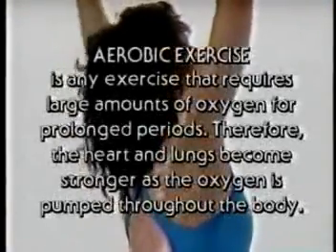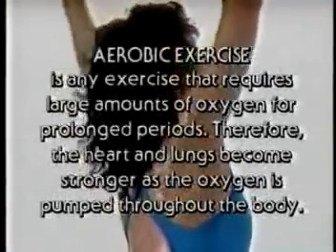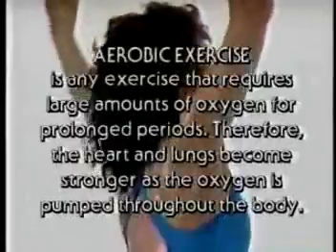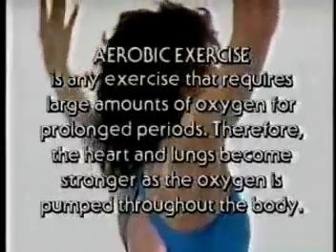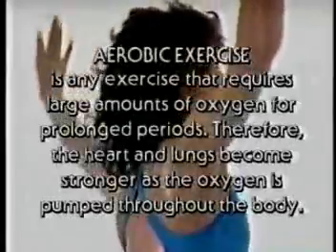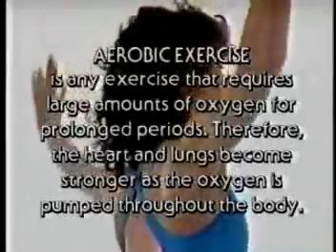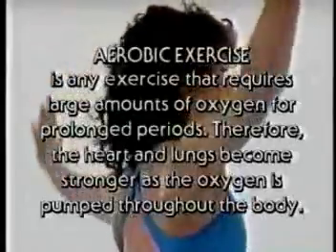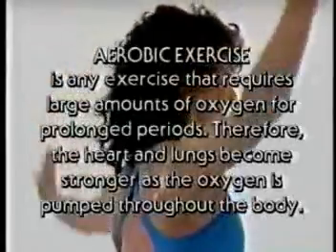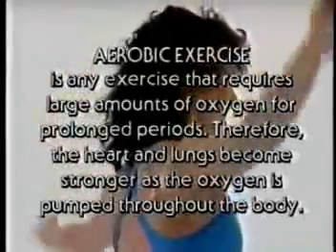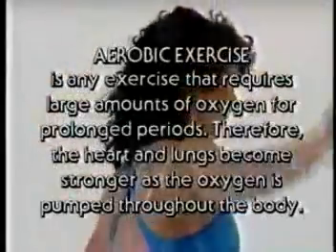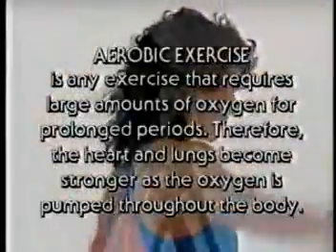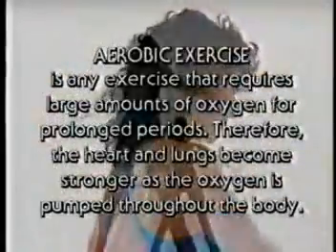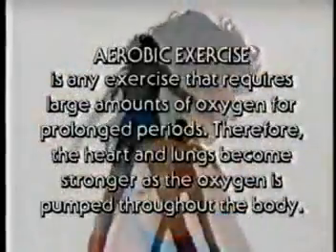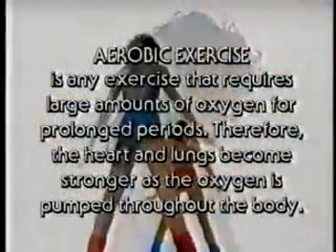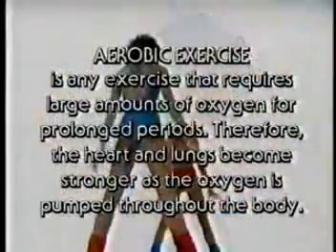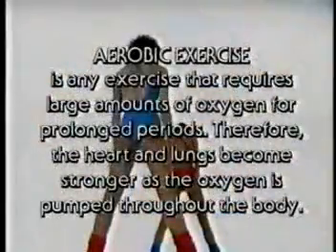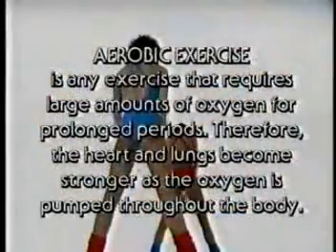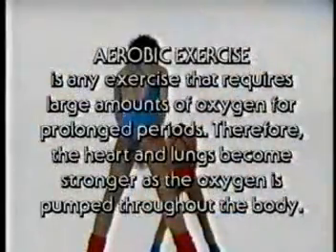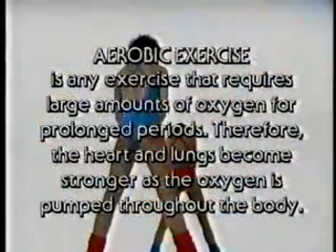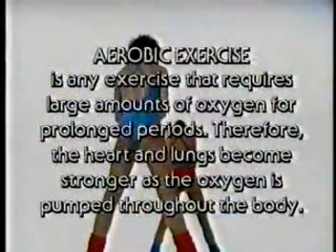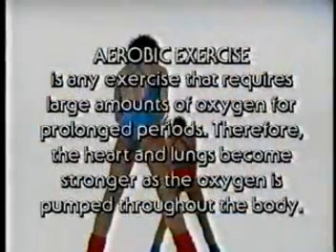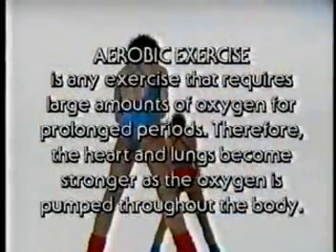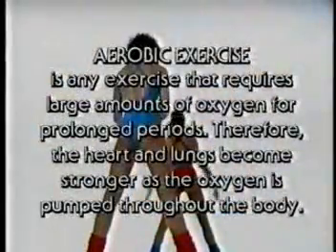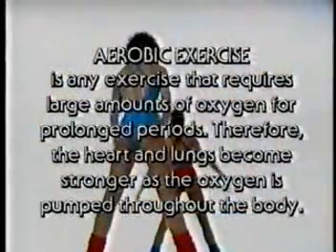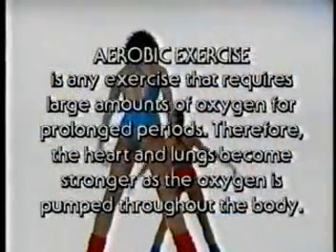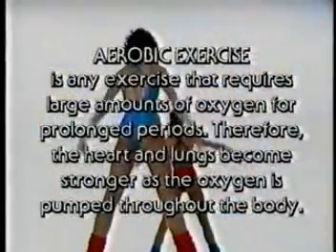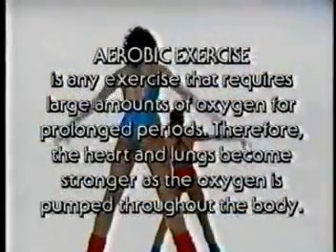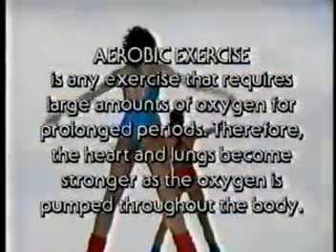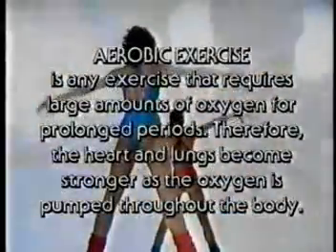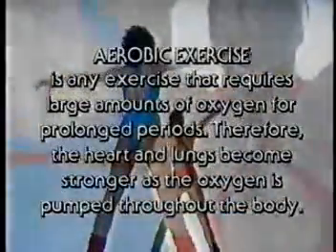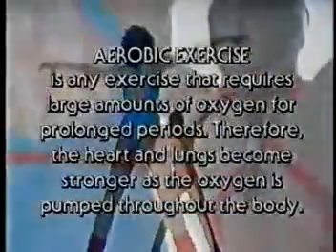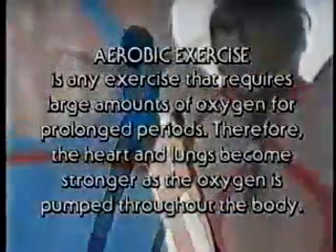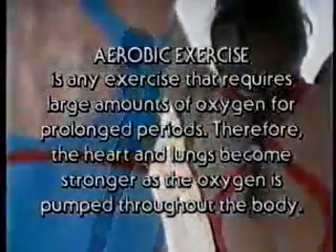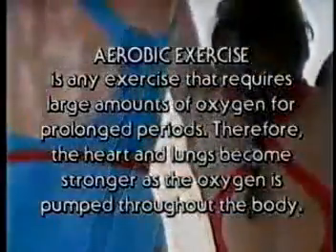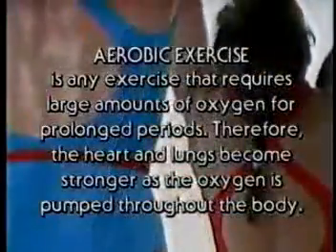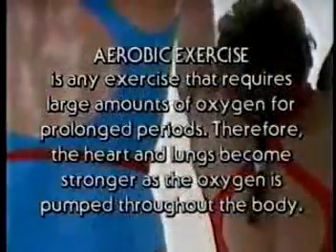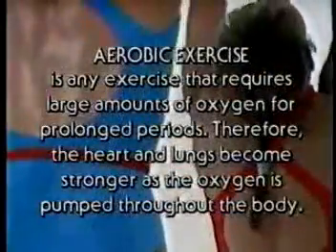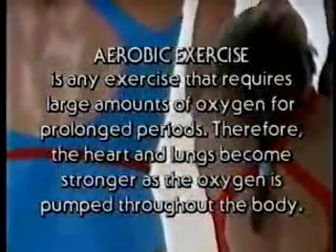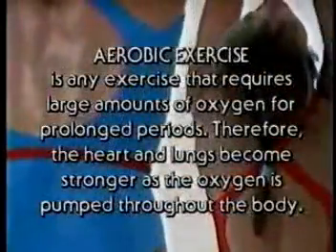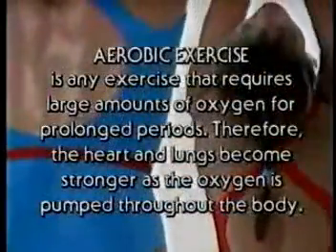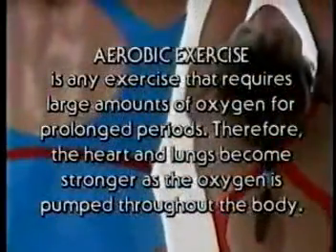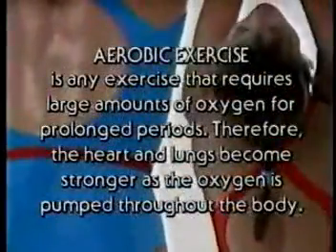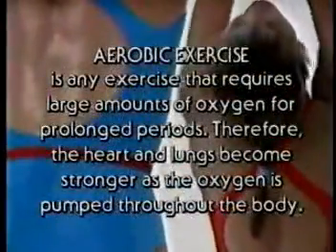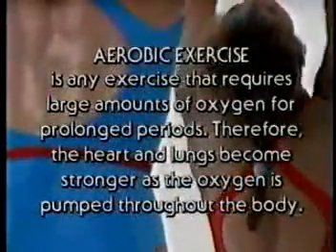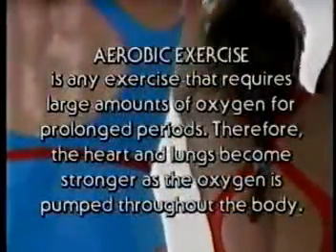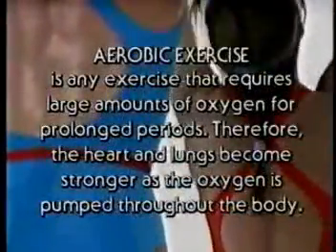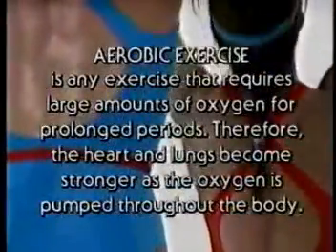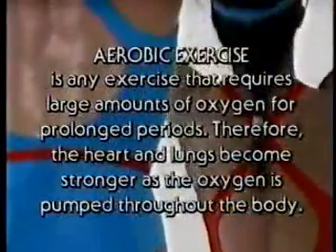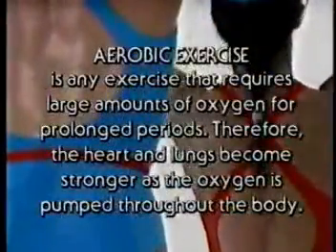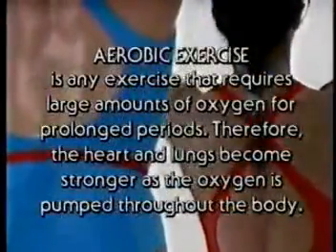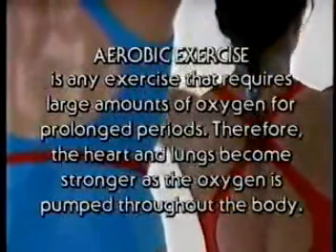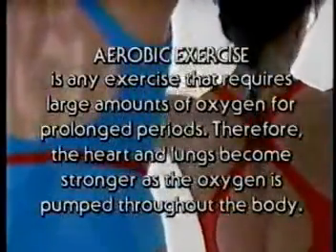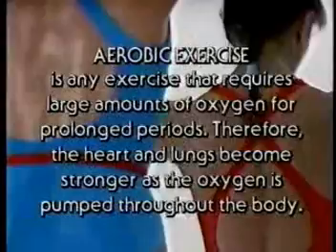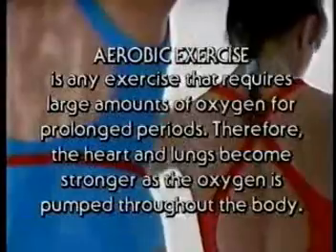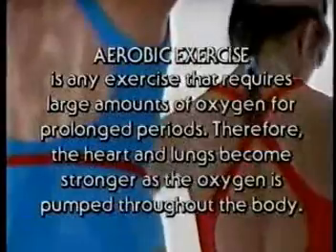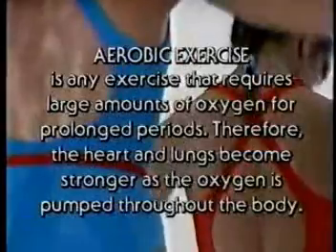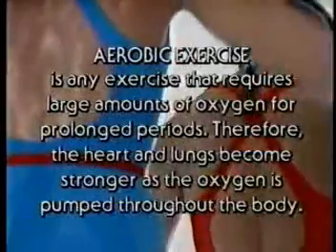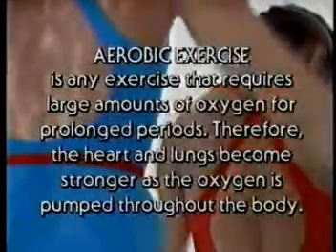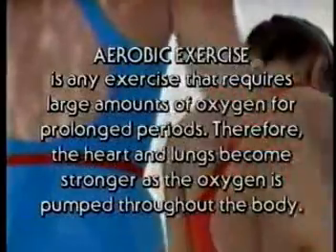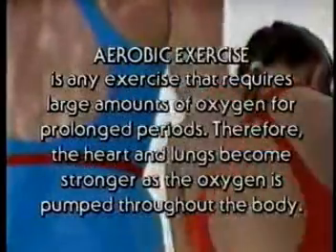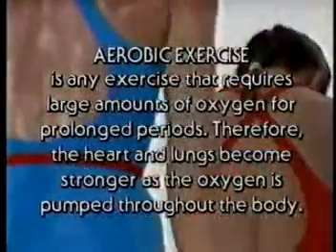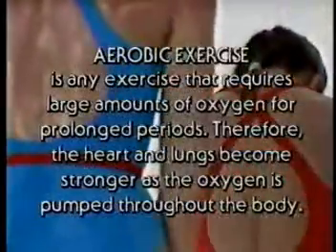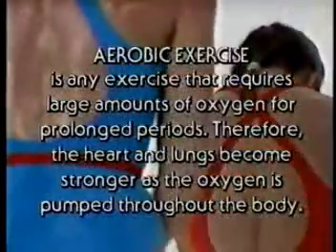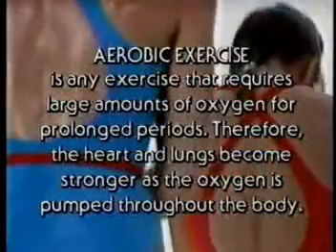Aerobic exercise is any exercise that requires large amounts of oxygen for prolonged periods. Therefore, the heart and lungs become stronger as the oxygen is pumped throughout the body.